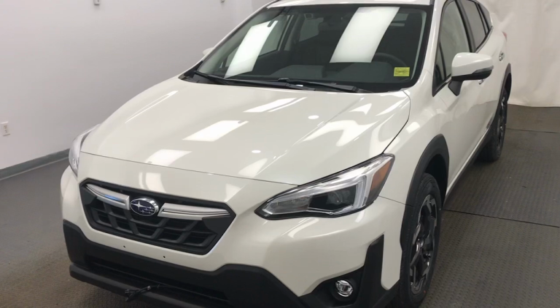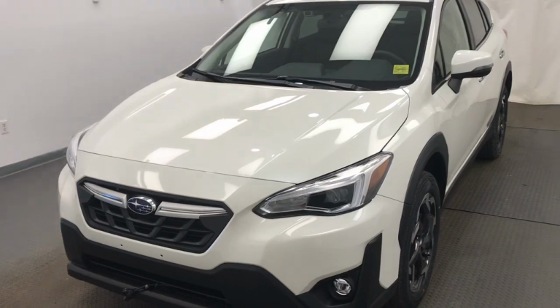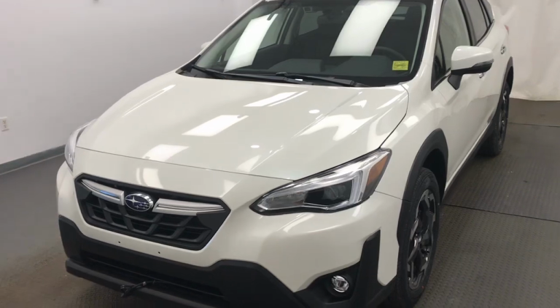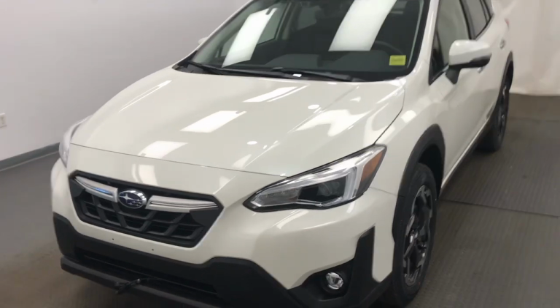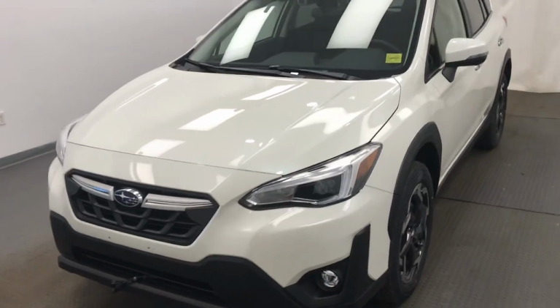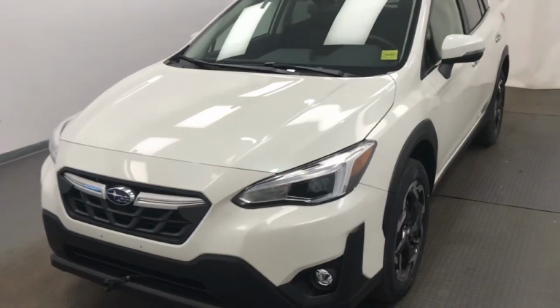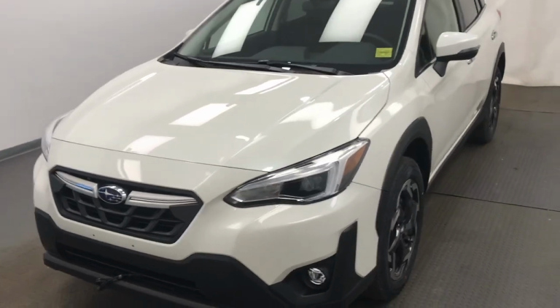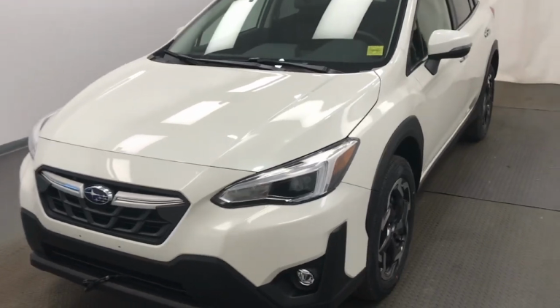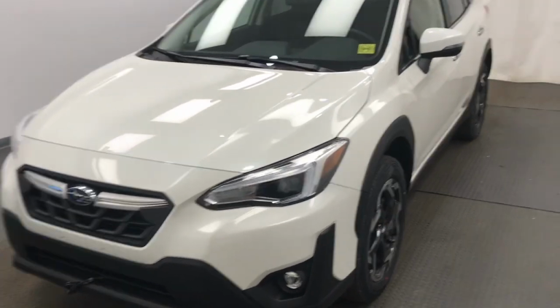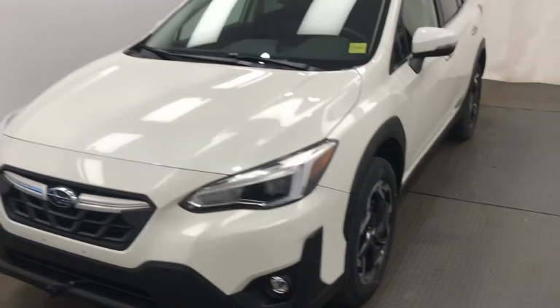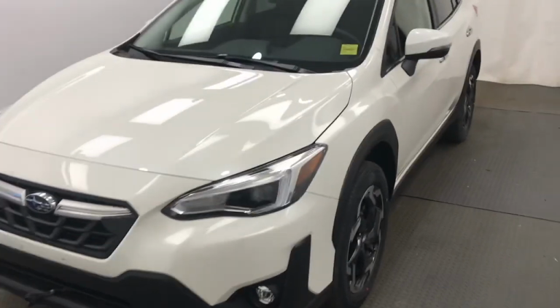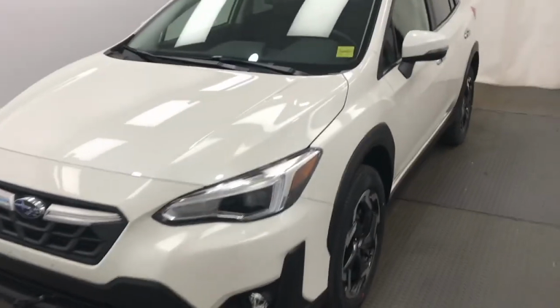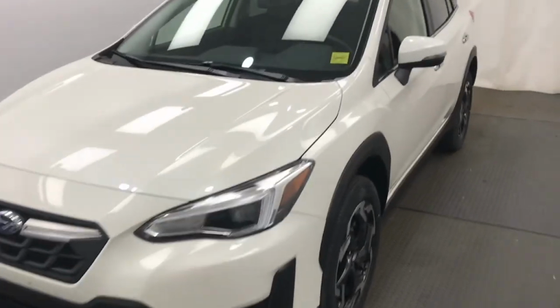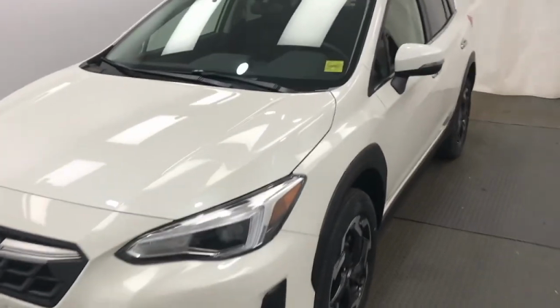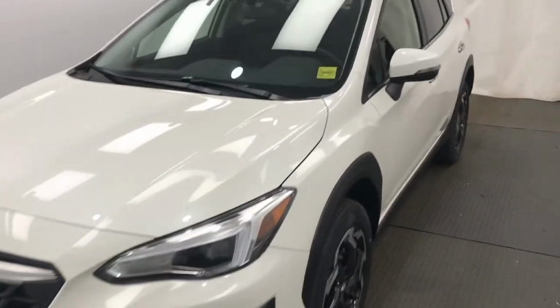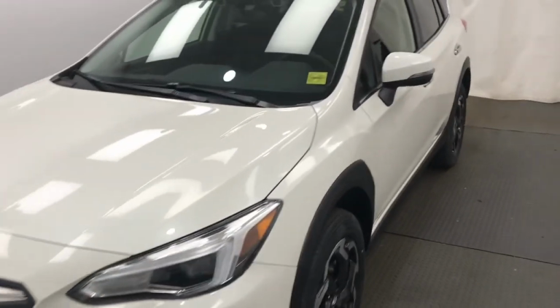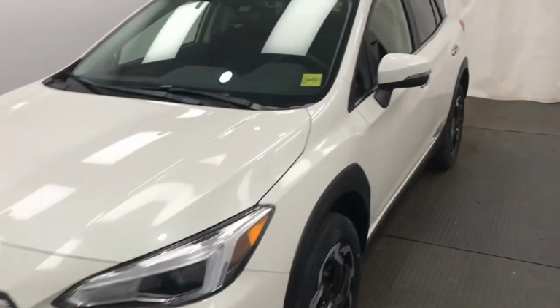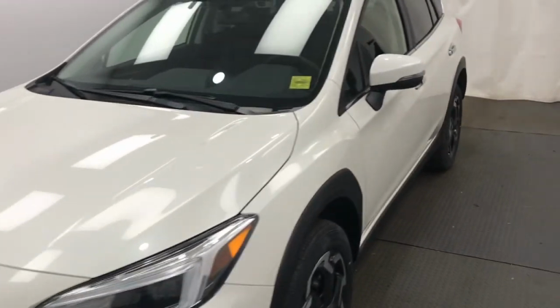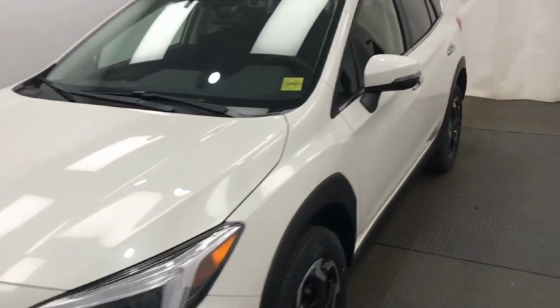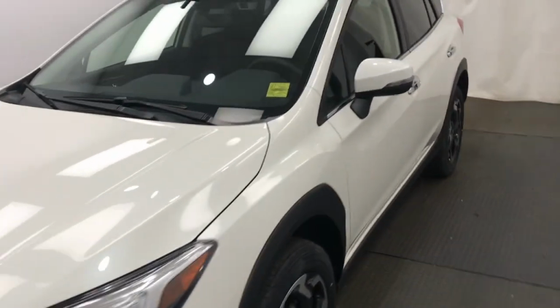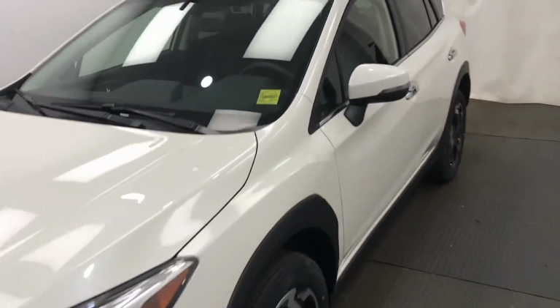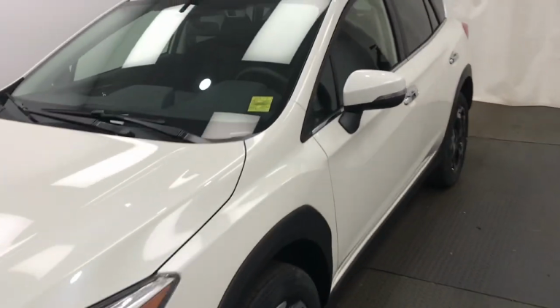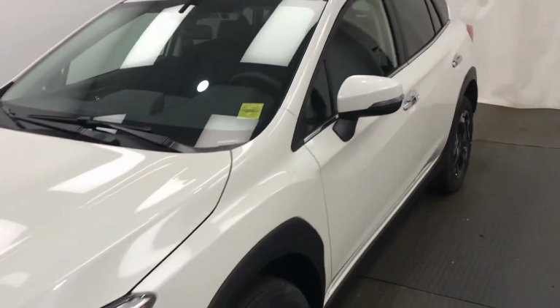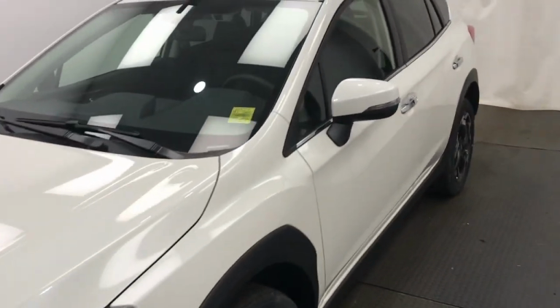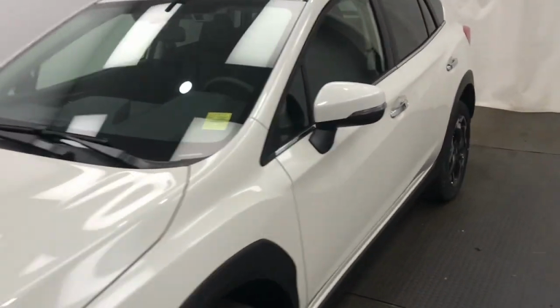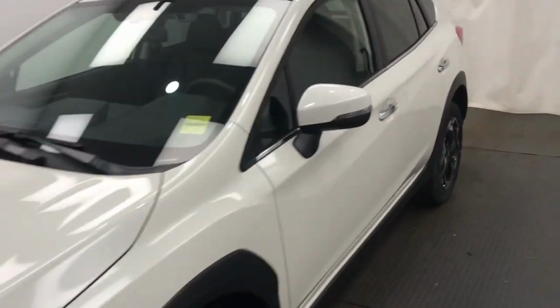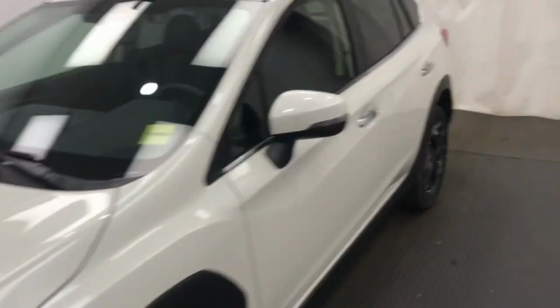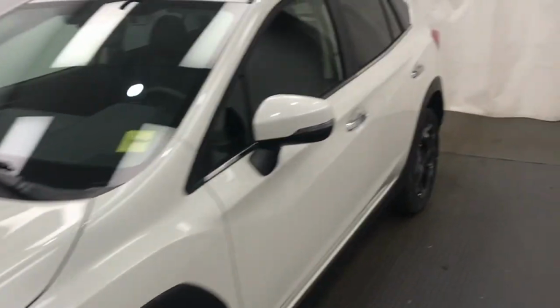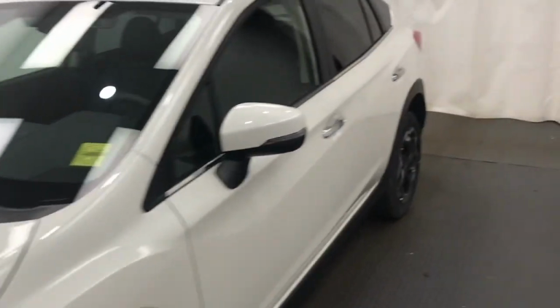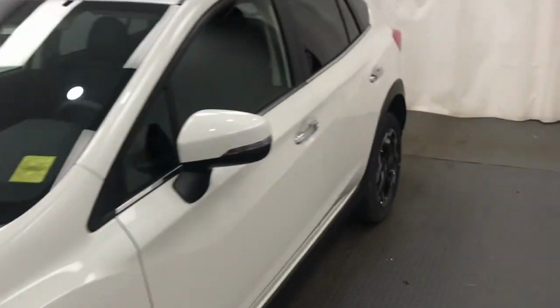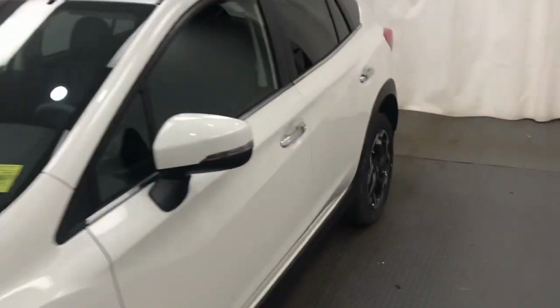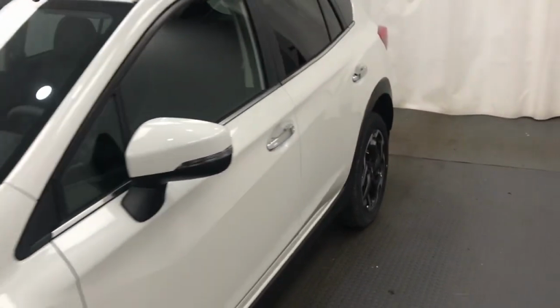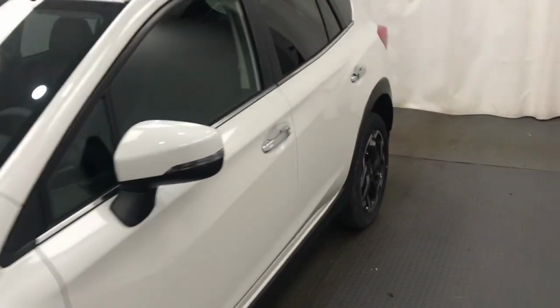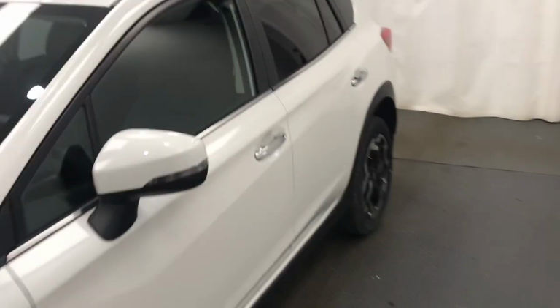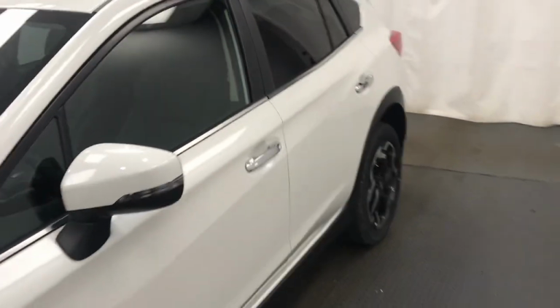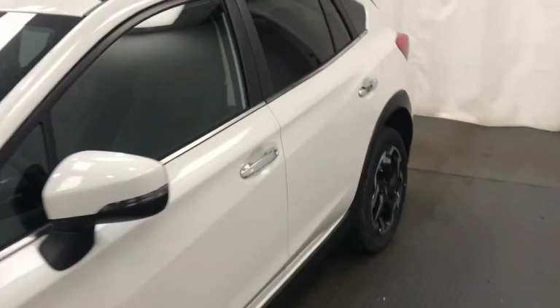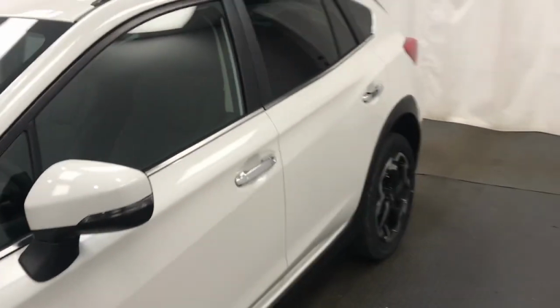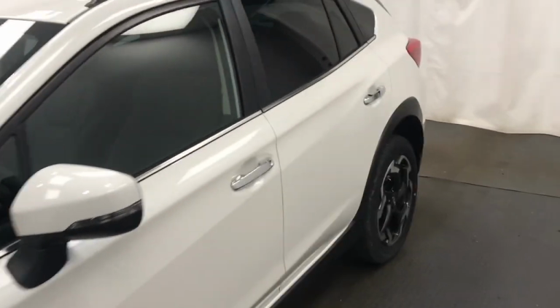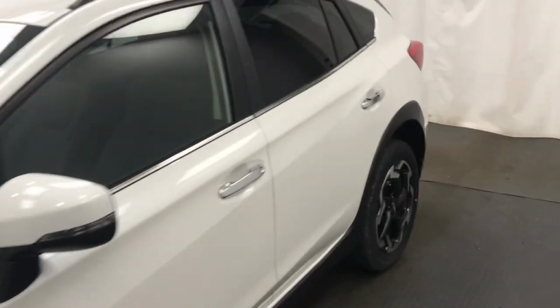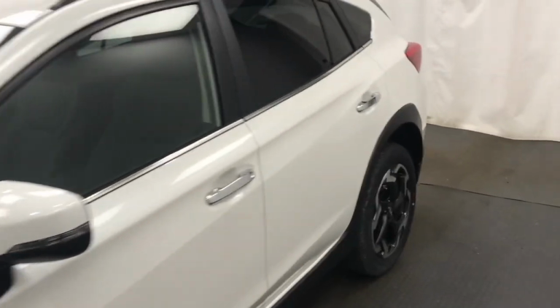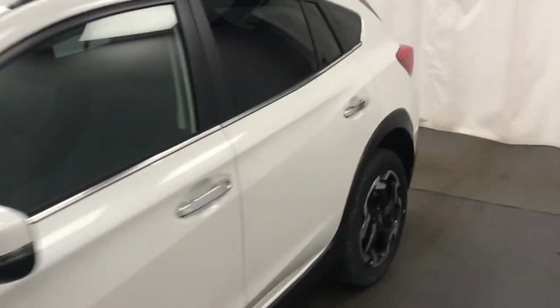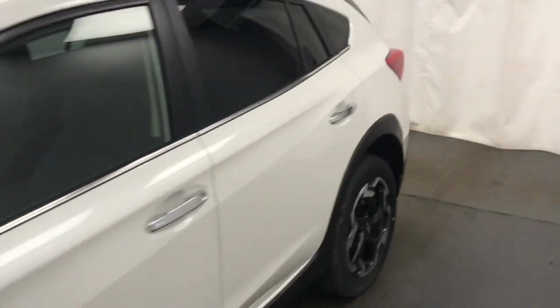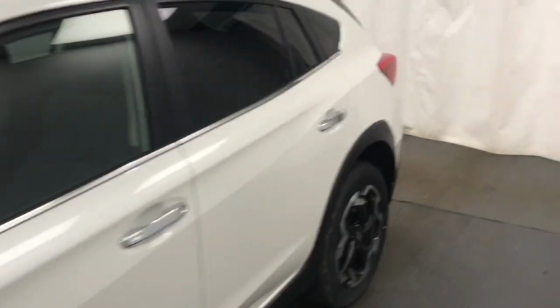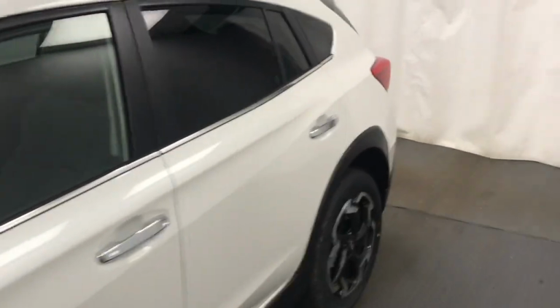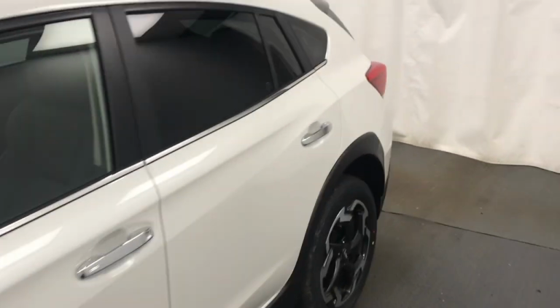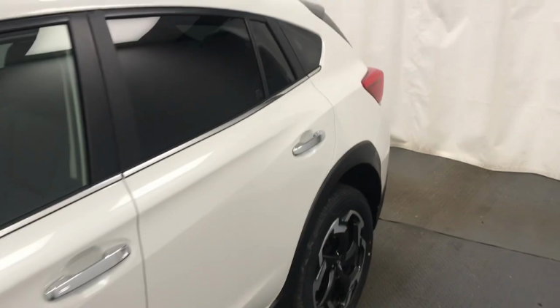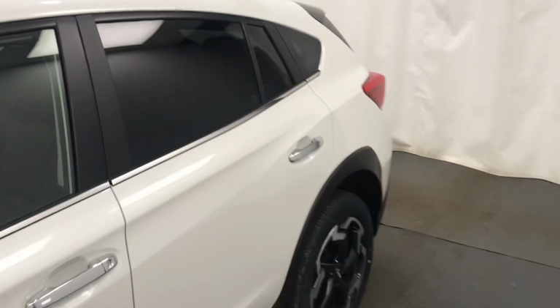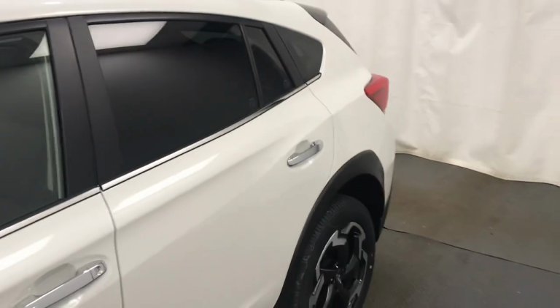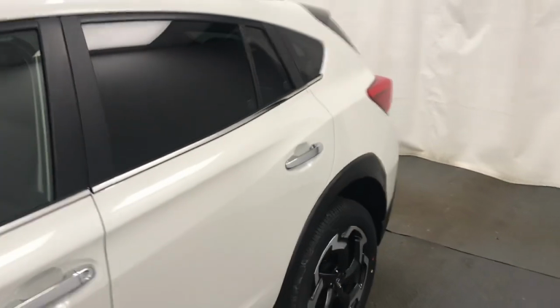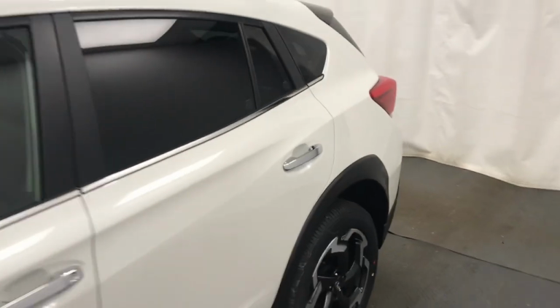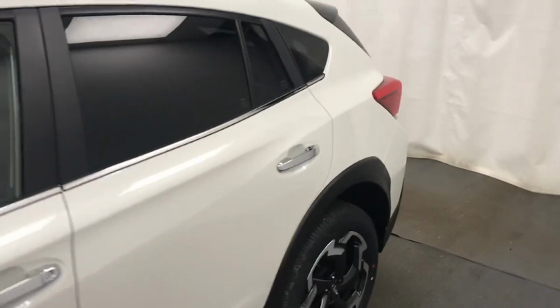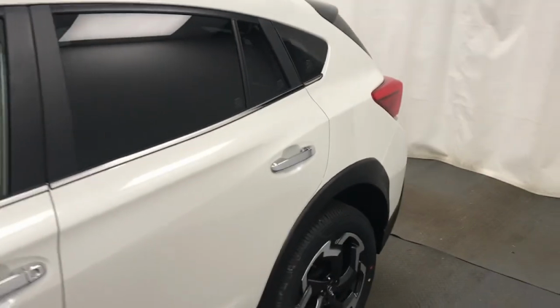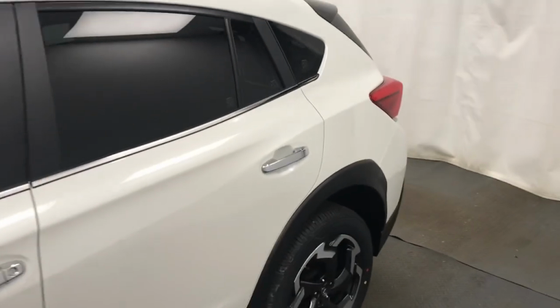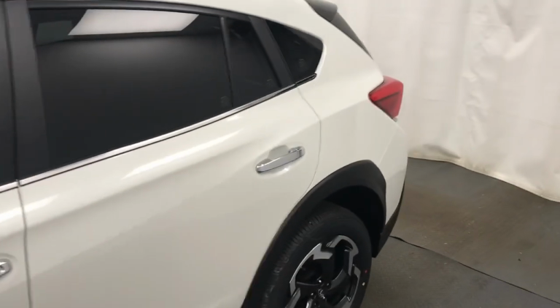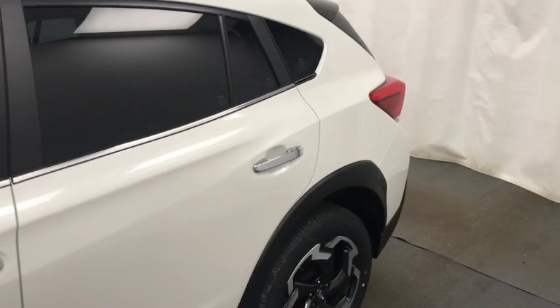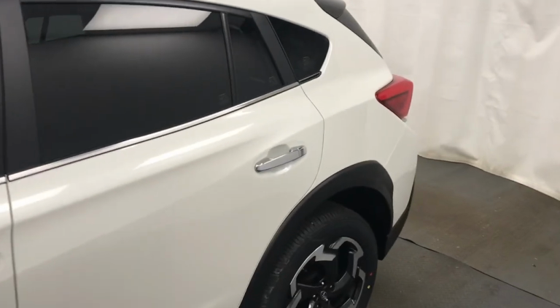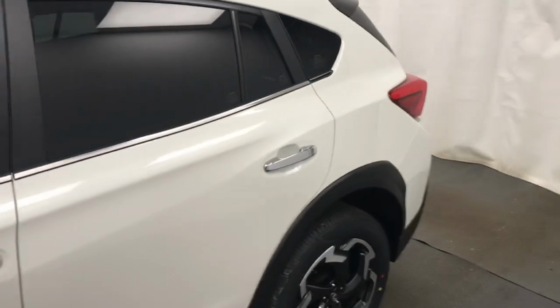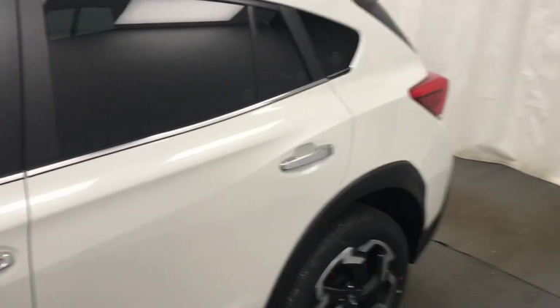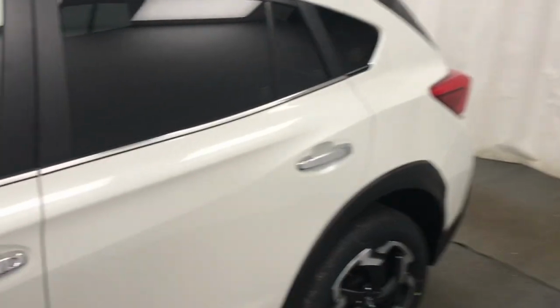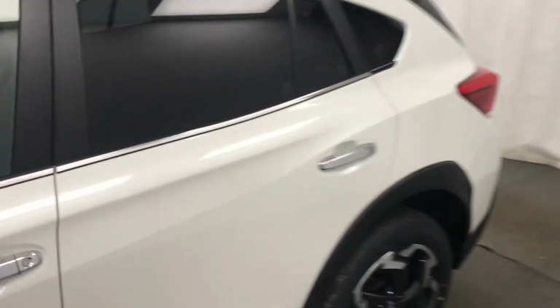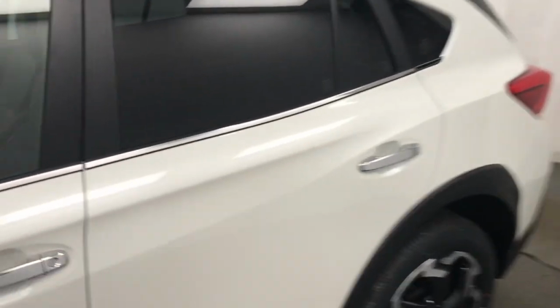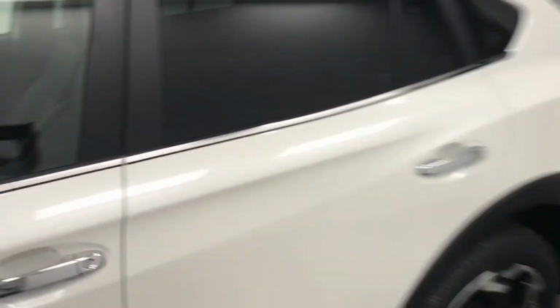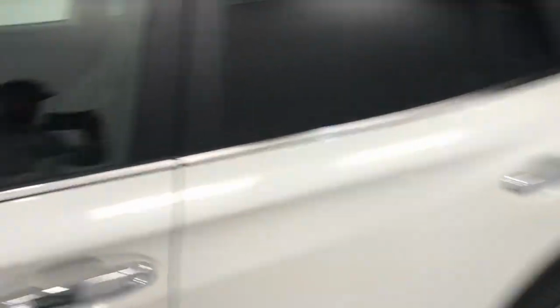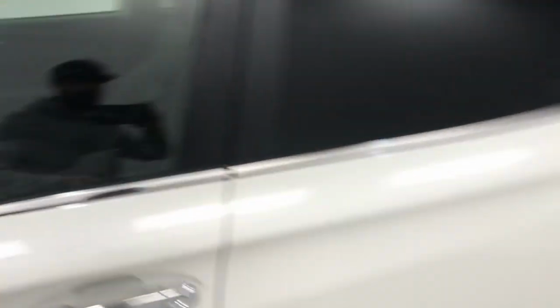This is stock number 224714, 2021 Subaru Crosstrek Limited in white.